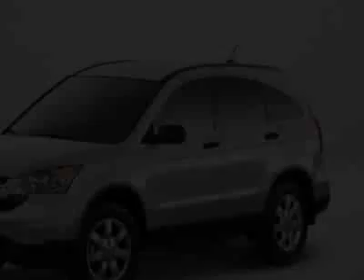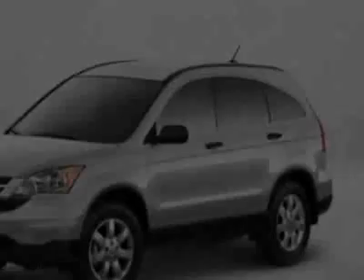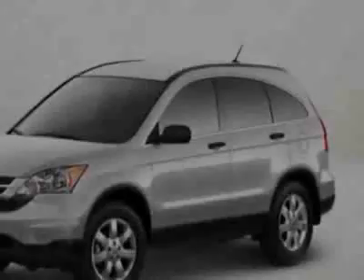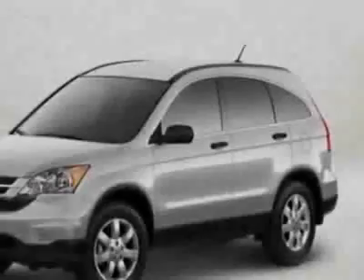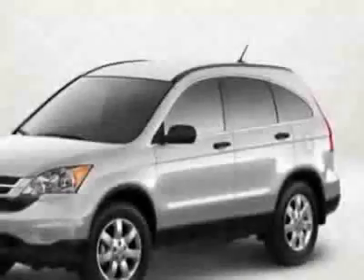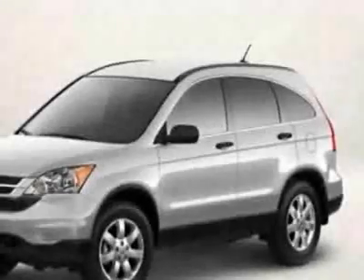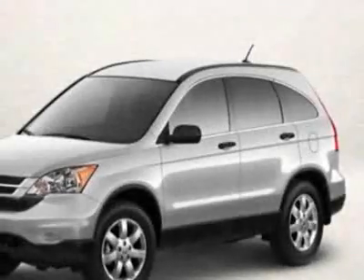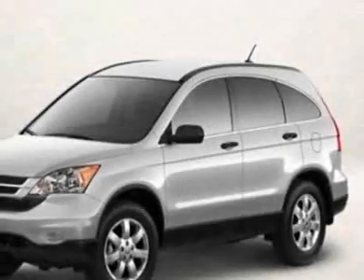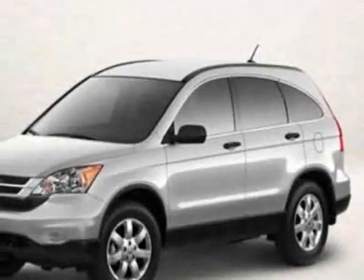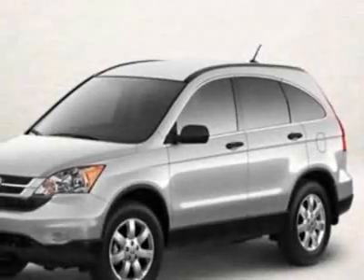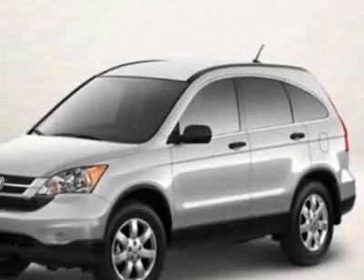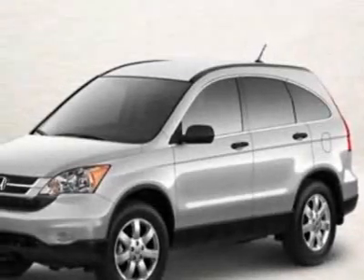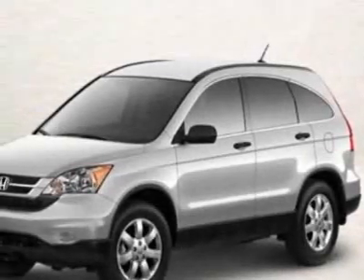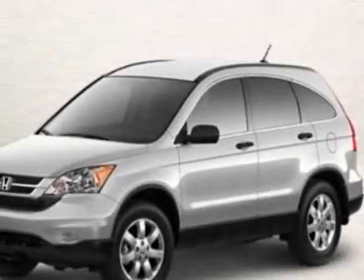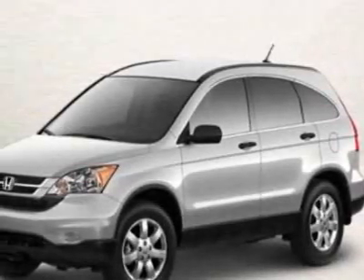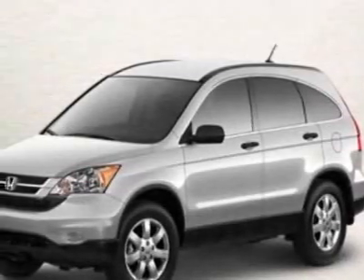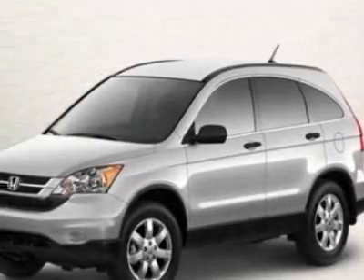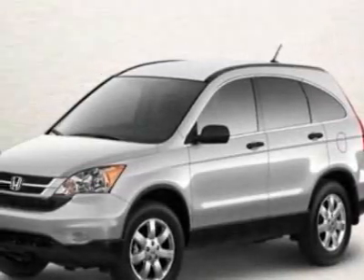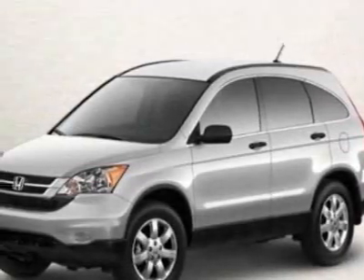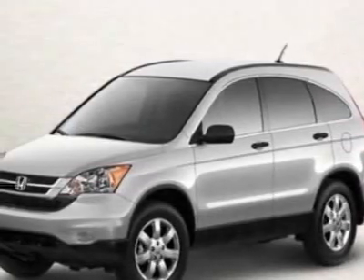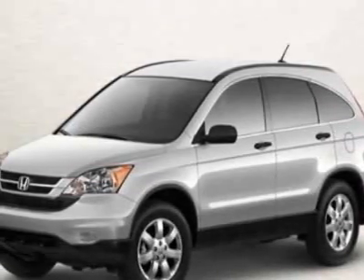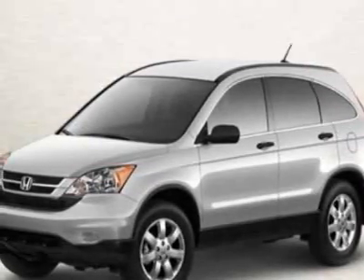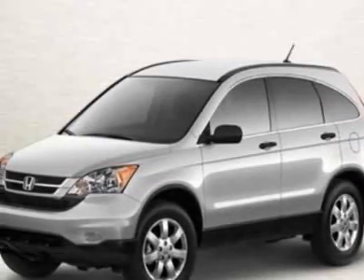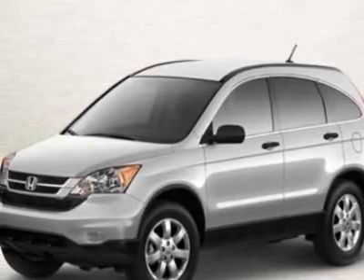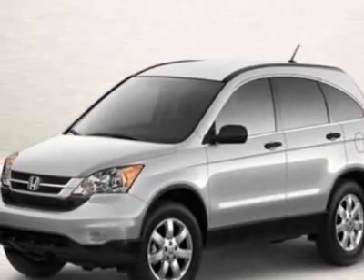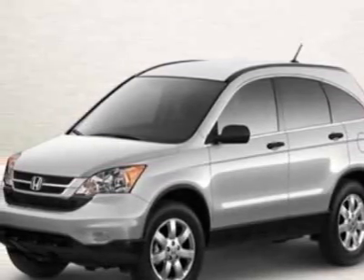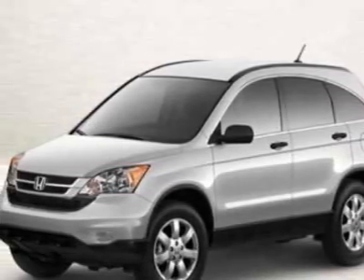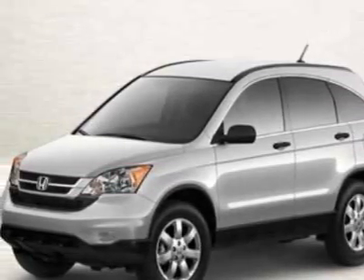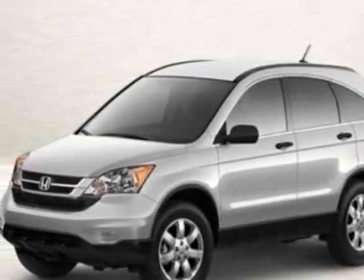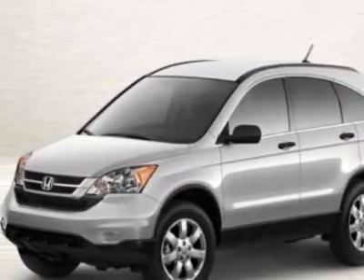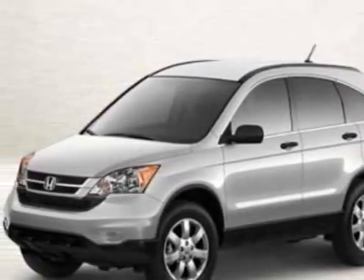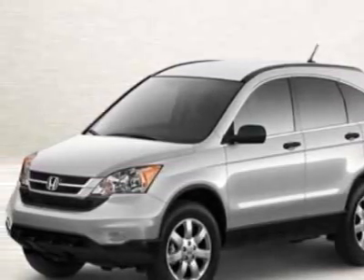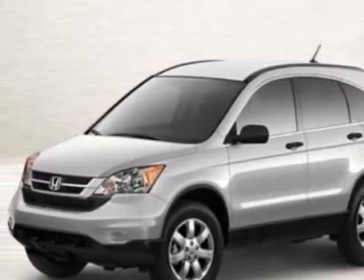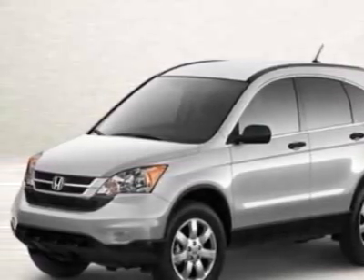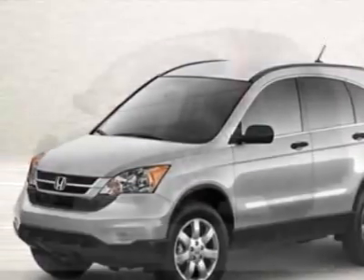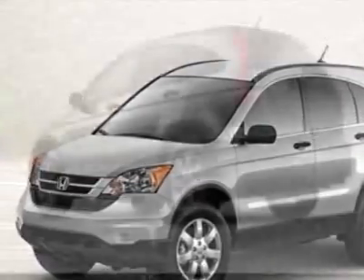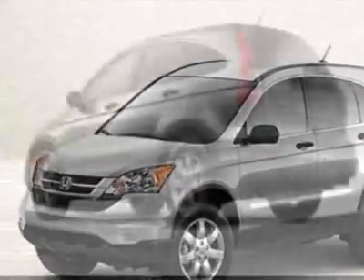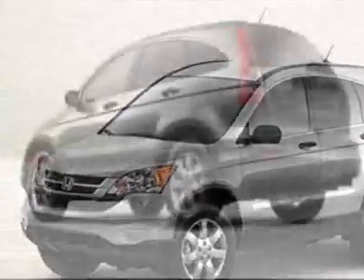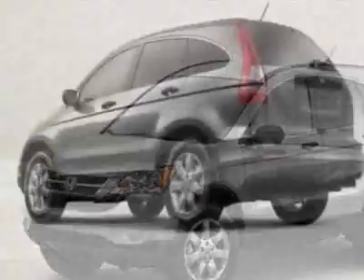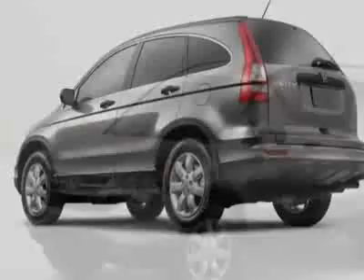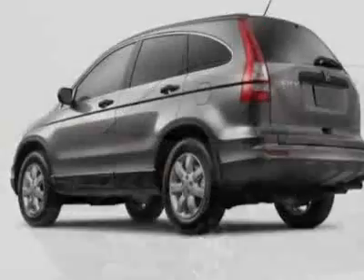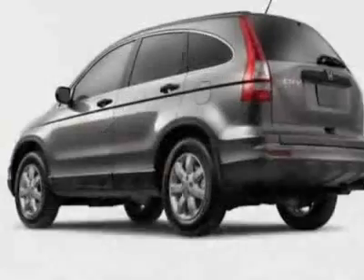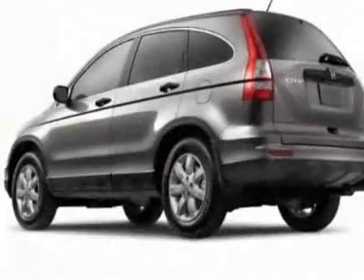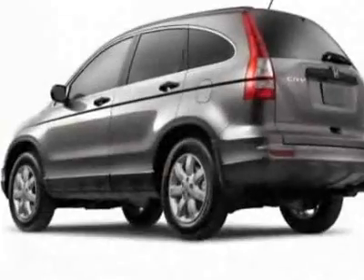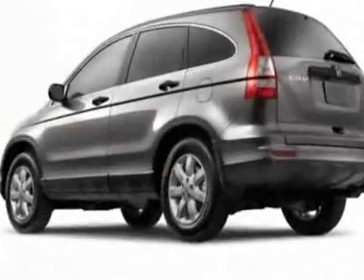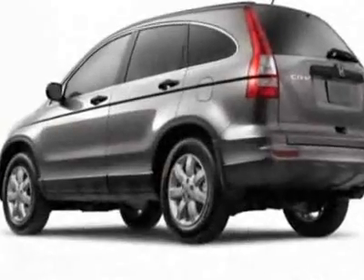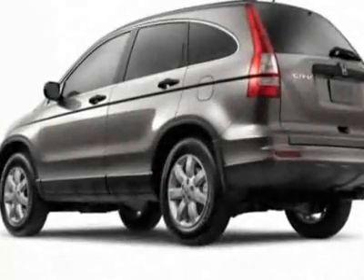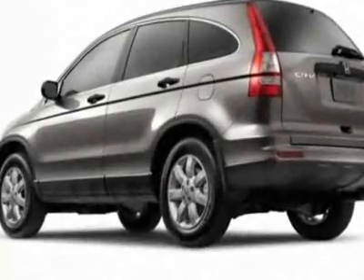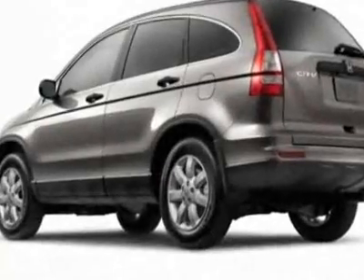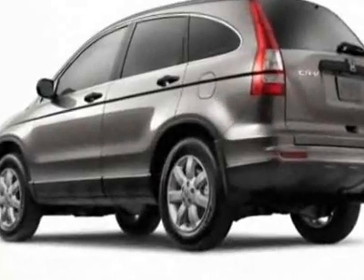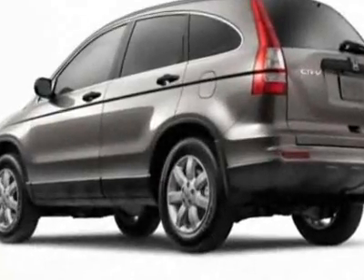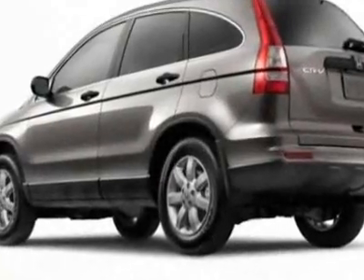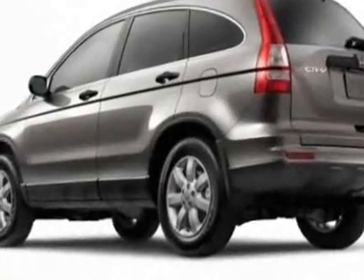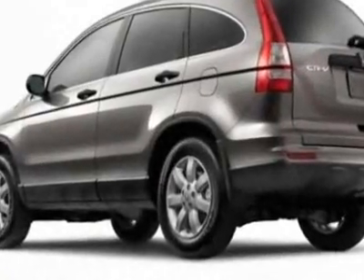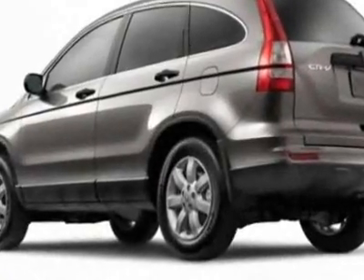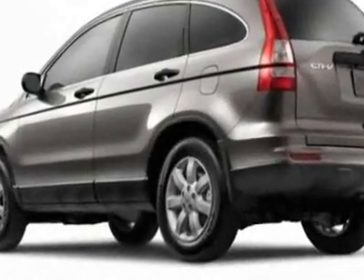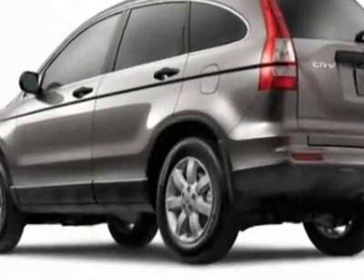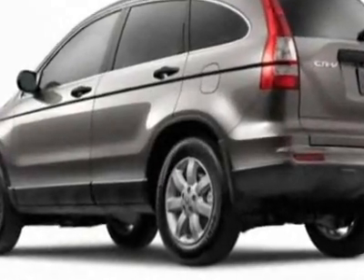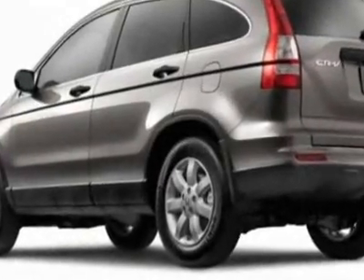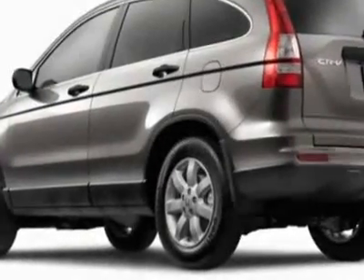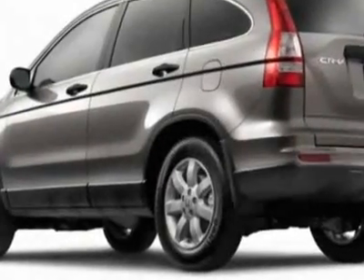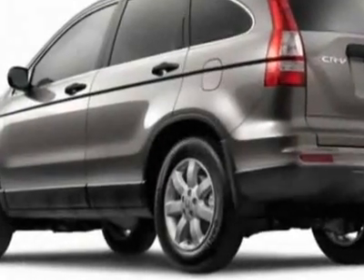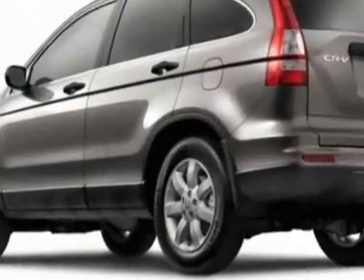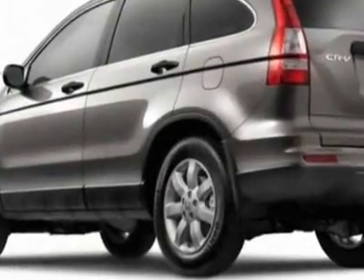Check out this new 2011 Honda CR-V. For your protection, this vehicle has a full factory warranty.